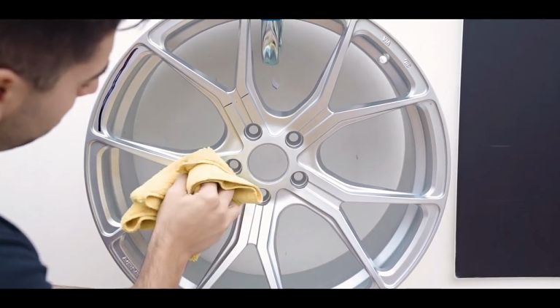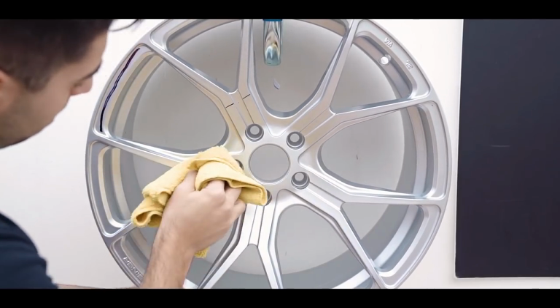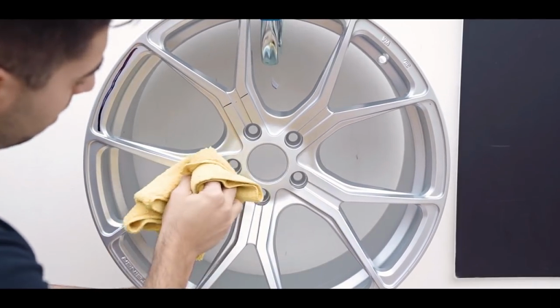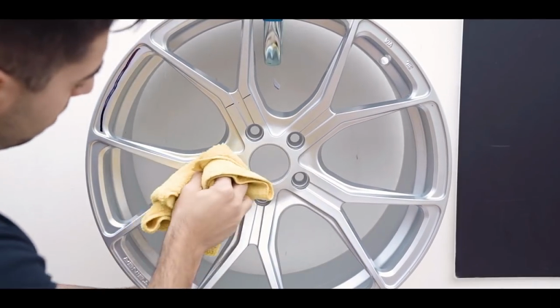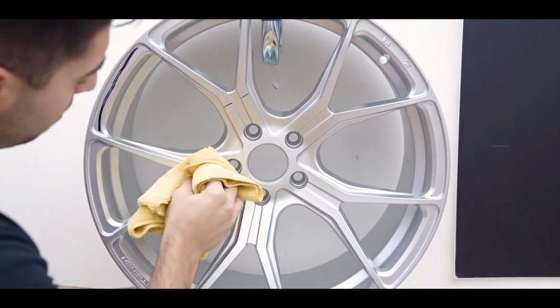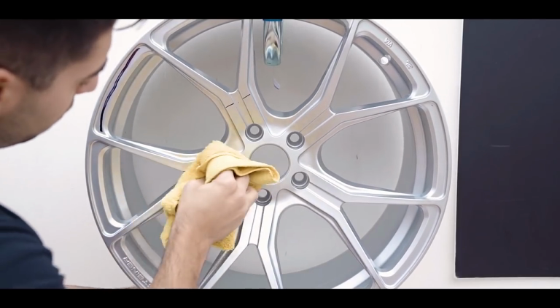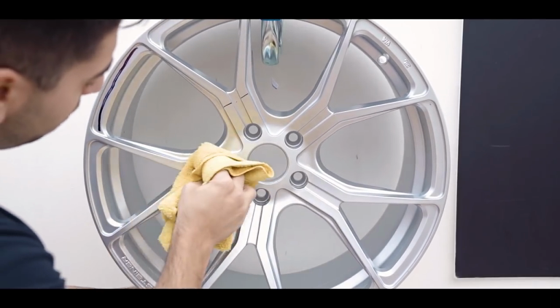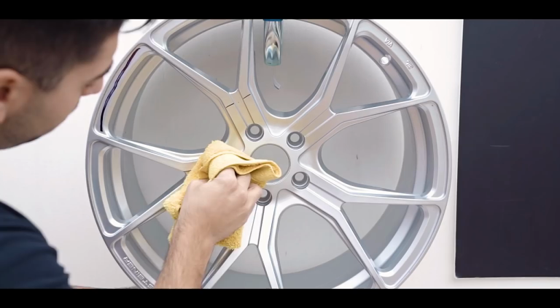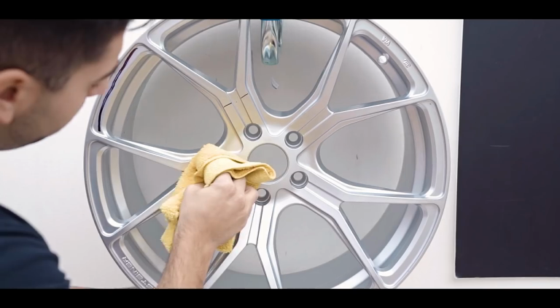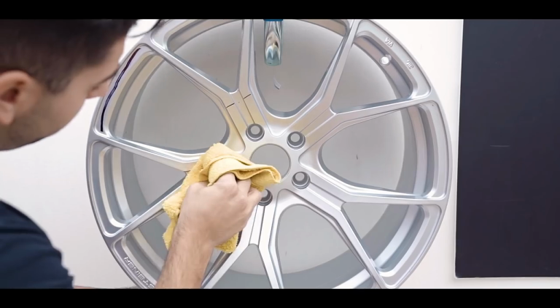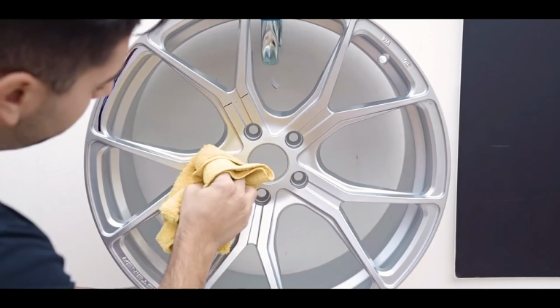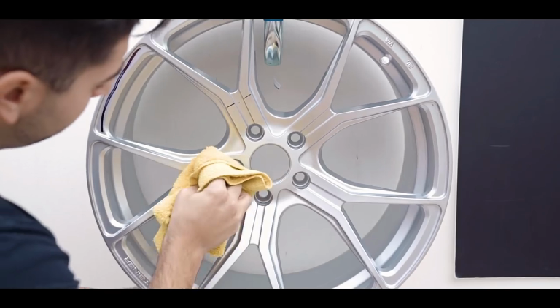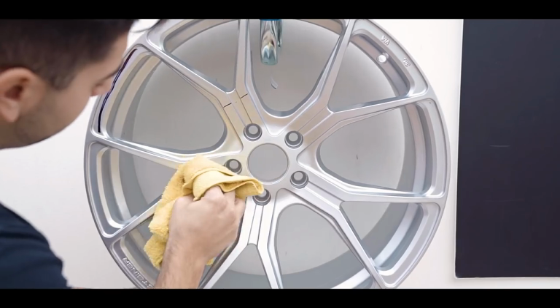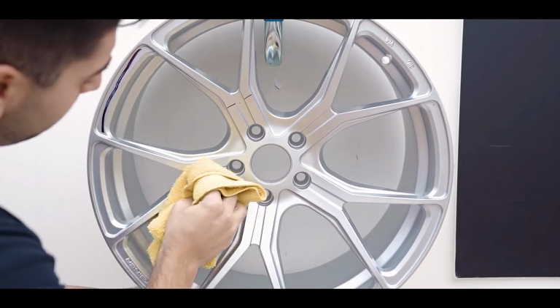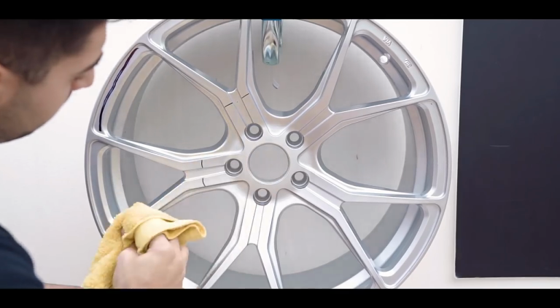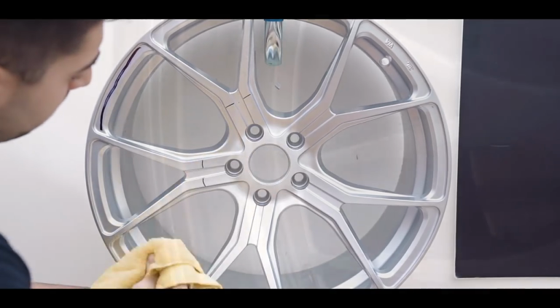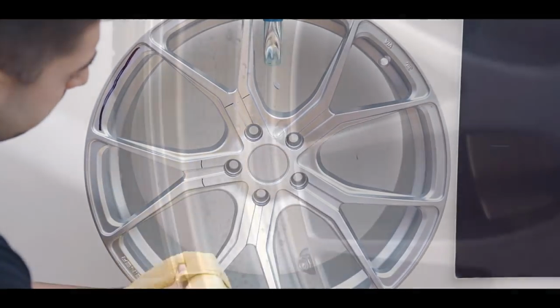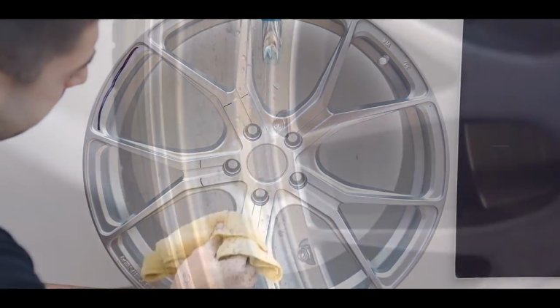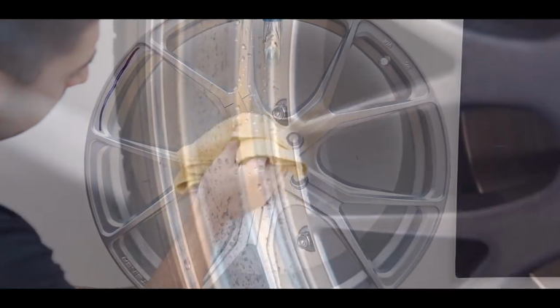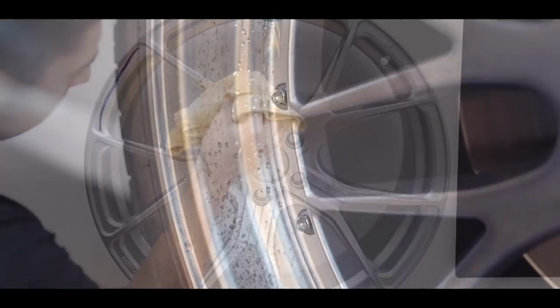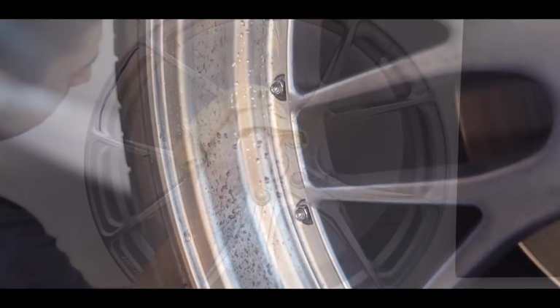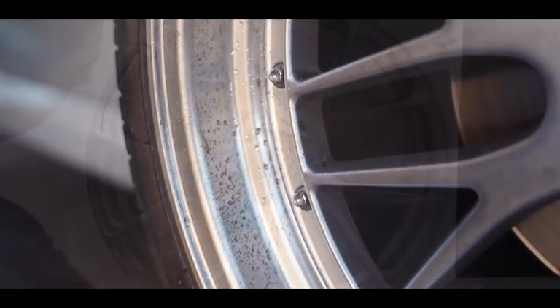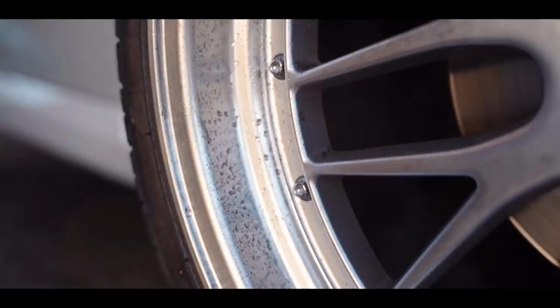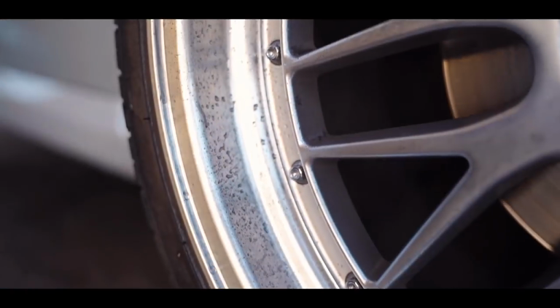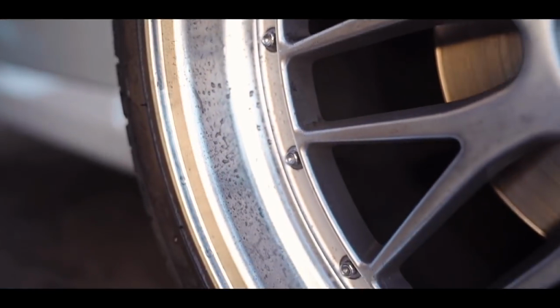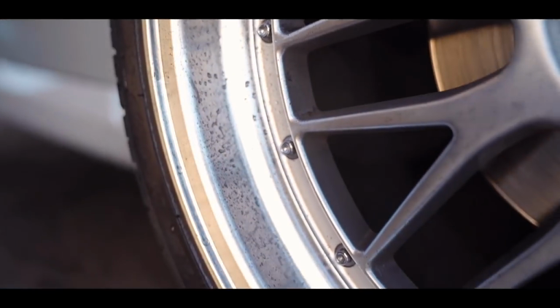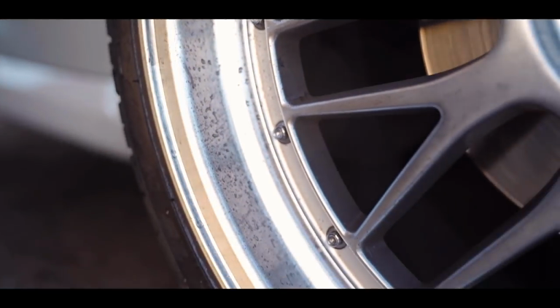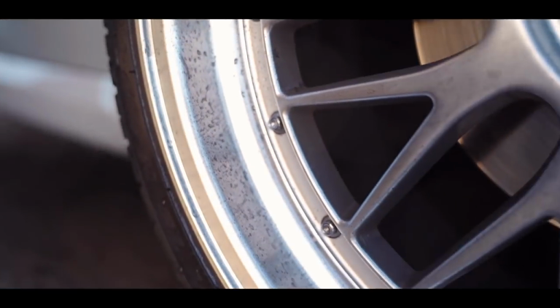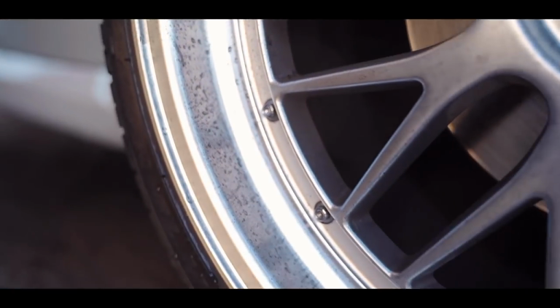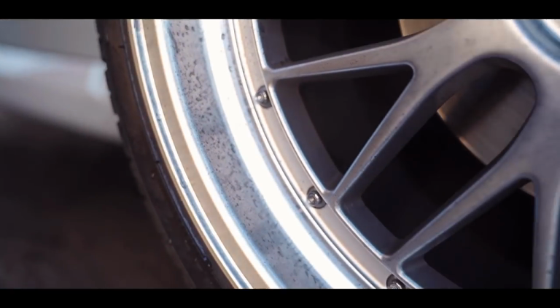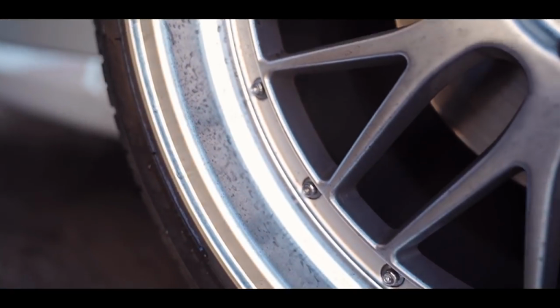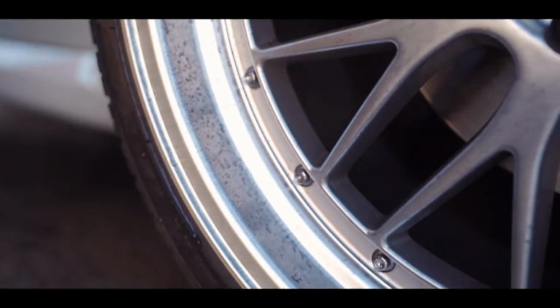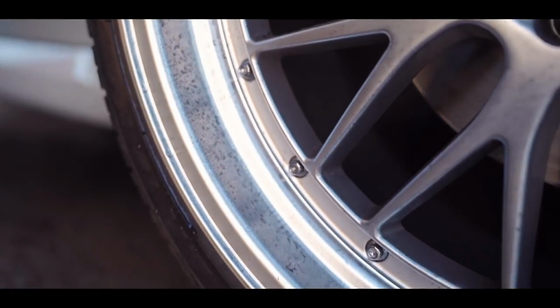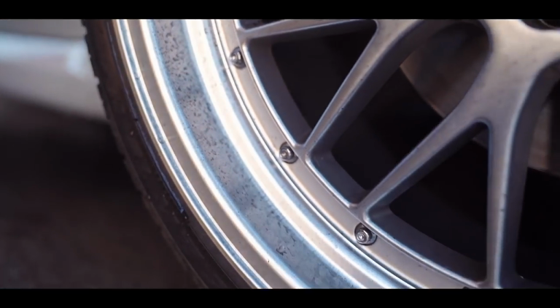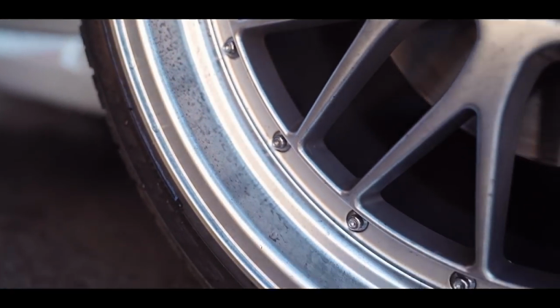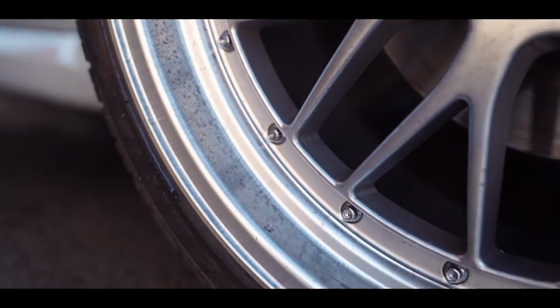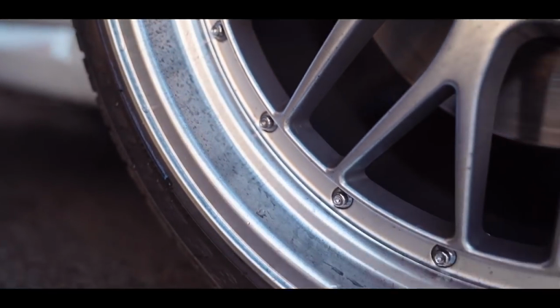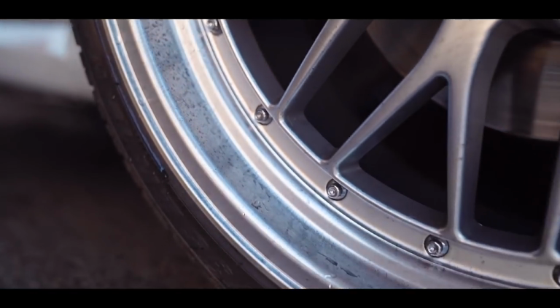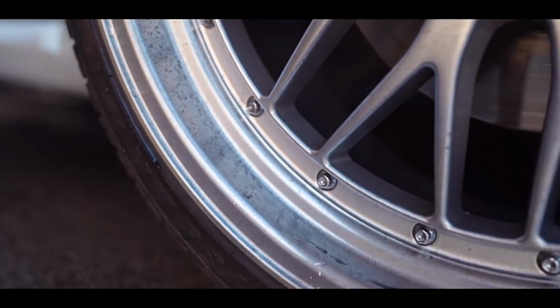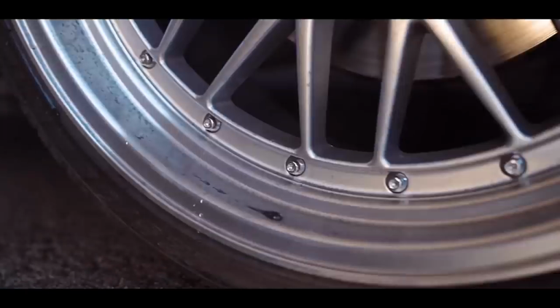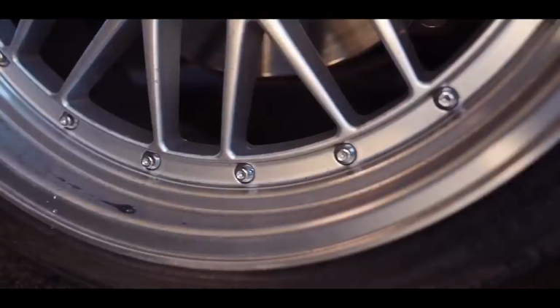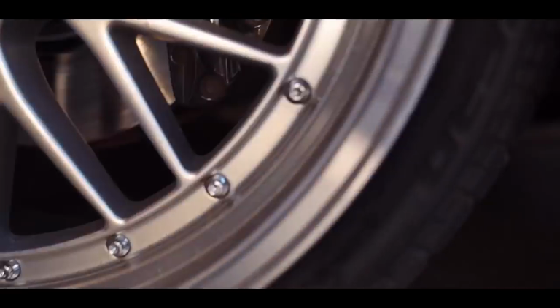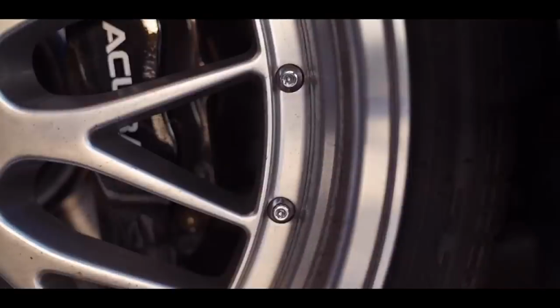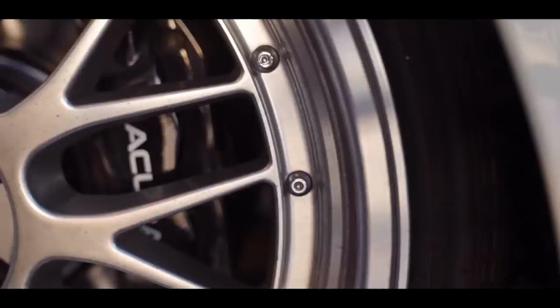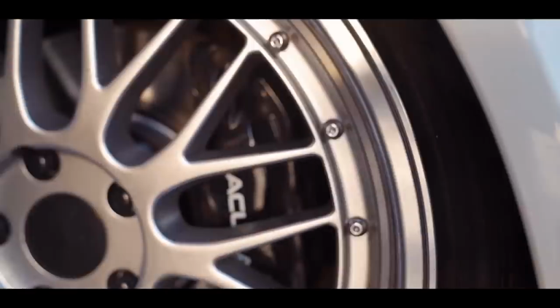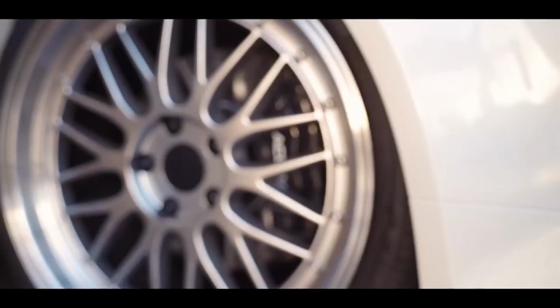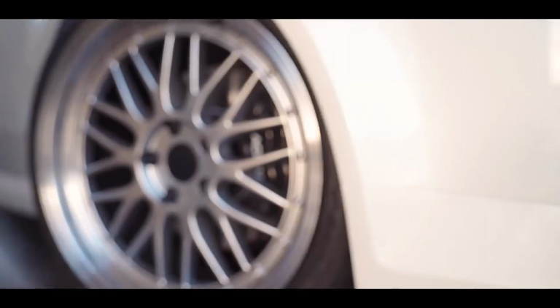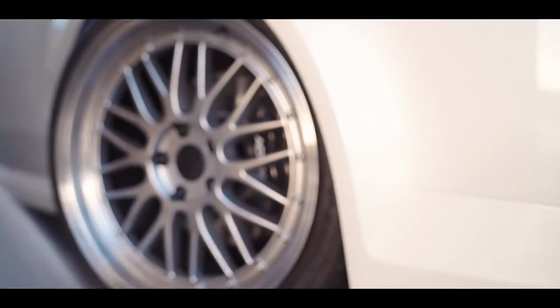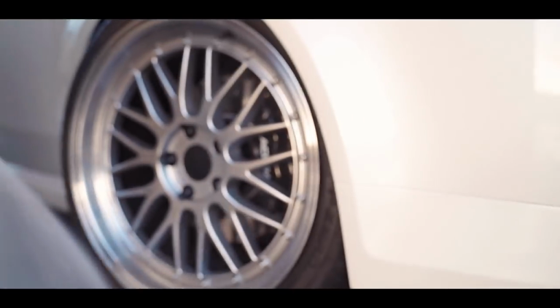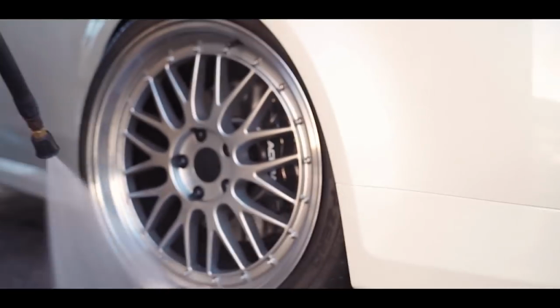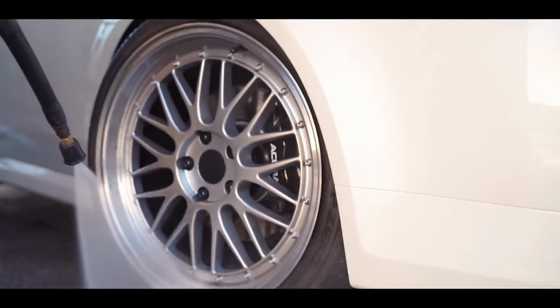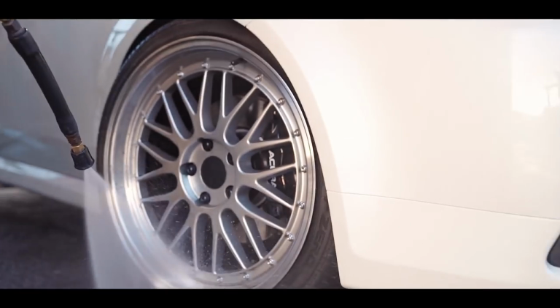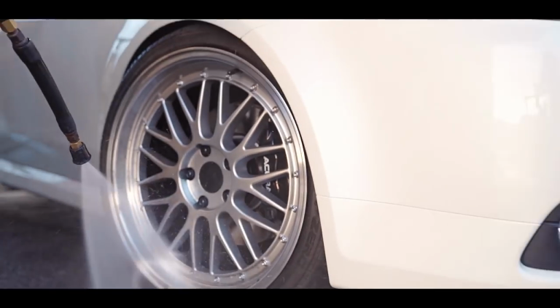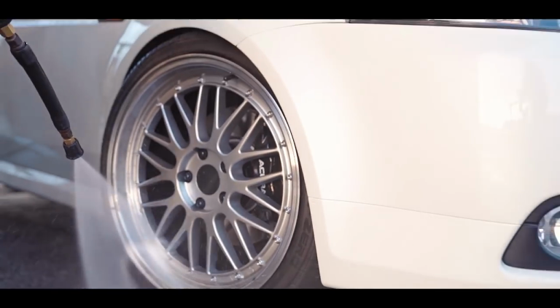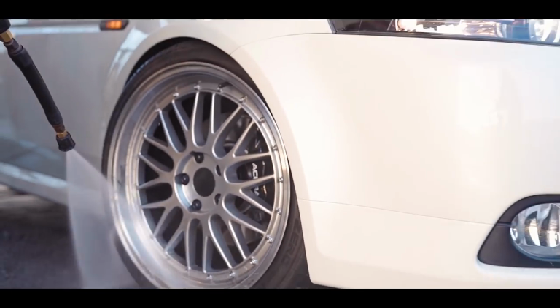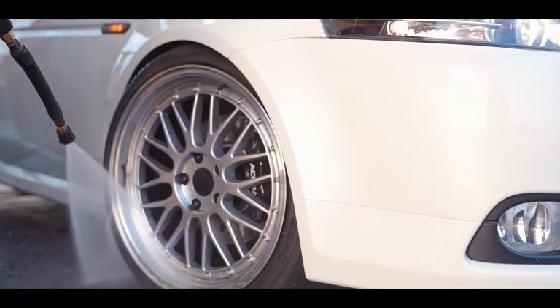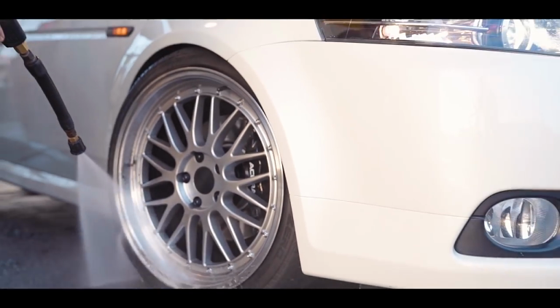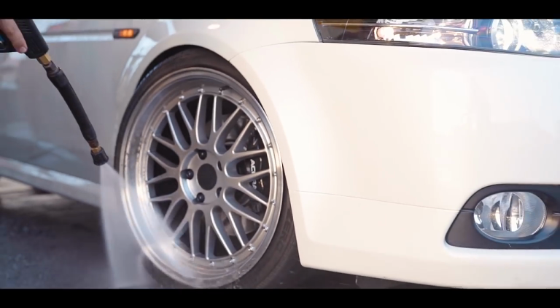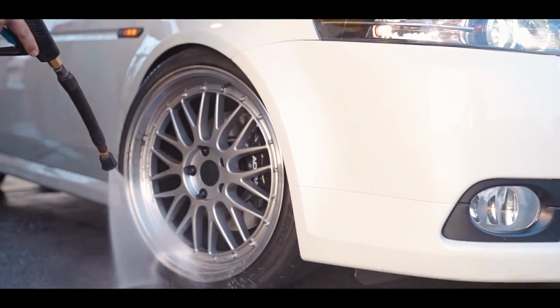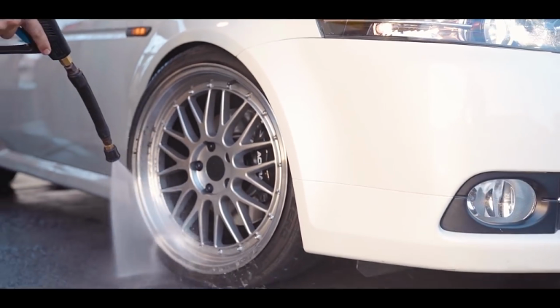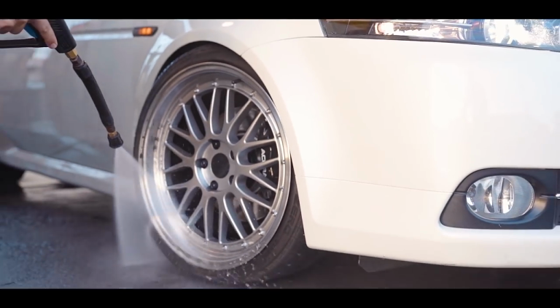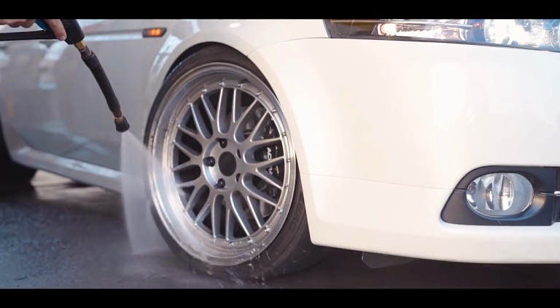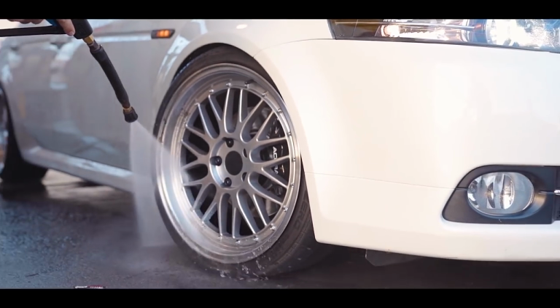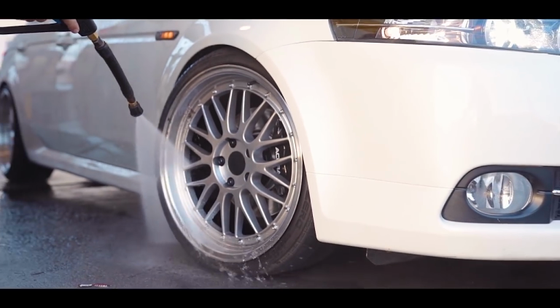The nano particles in the coating fill in all the open pores in the factory finish, and it creates a new, more dense, super slick surface. This makes cleaning your wheels hassle-free.